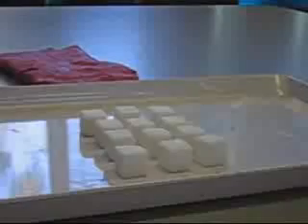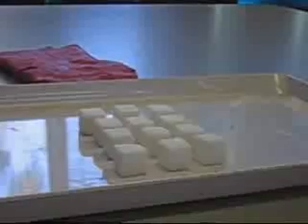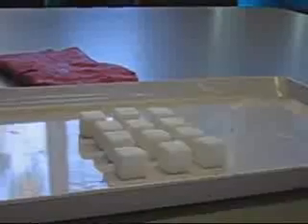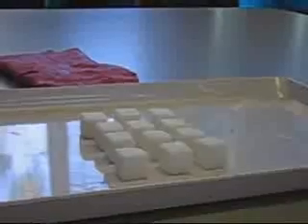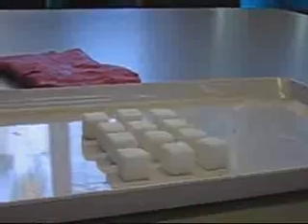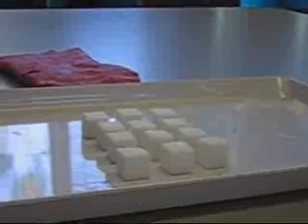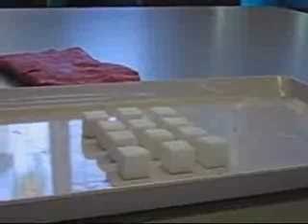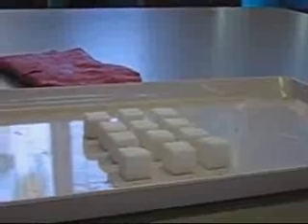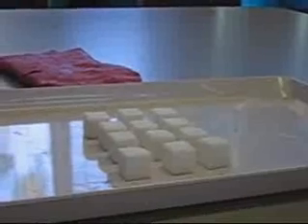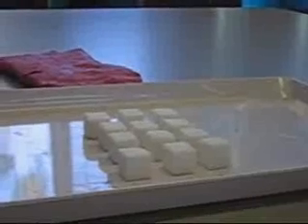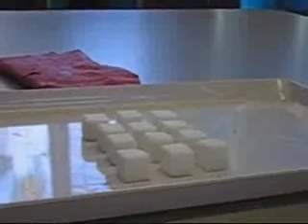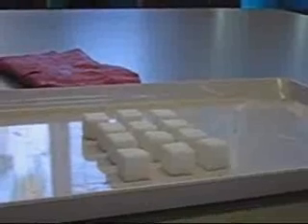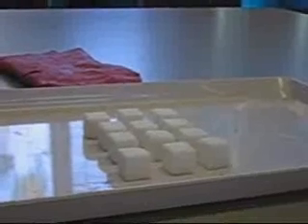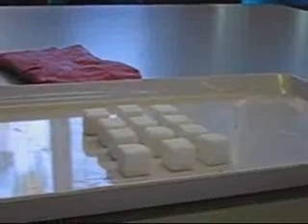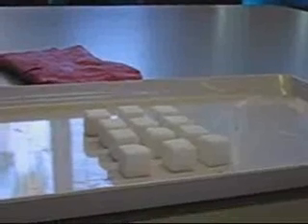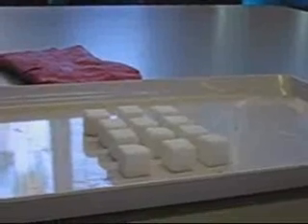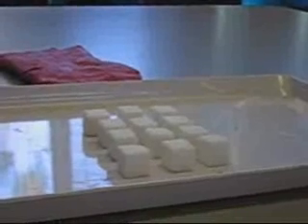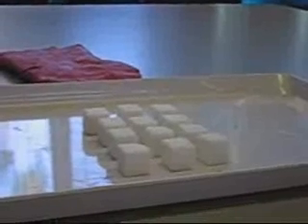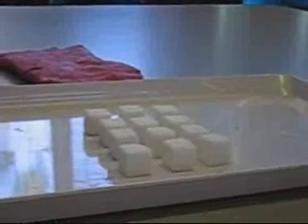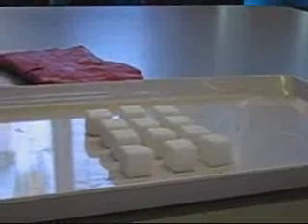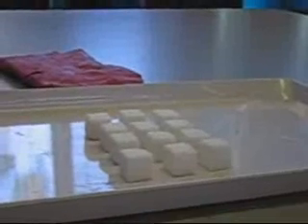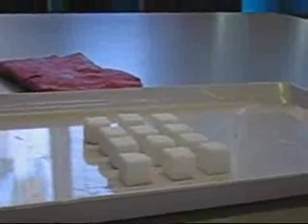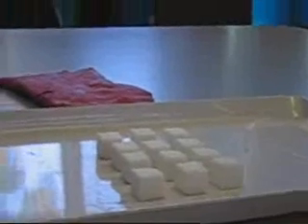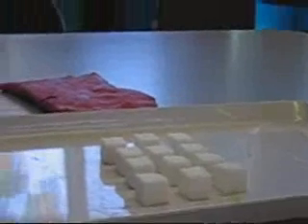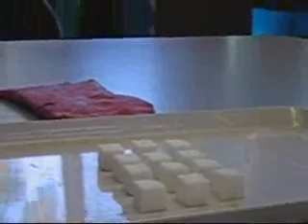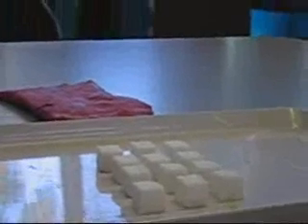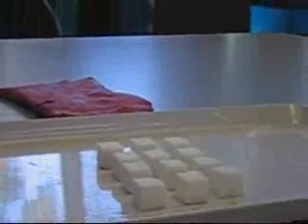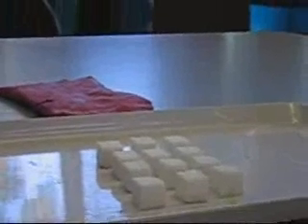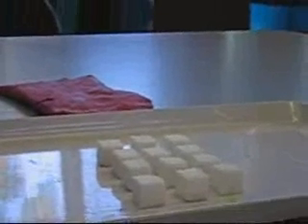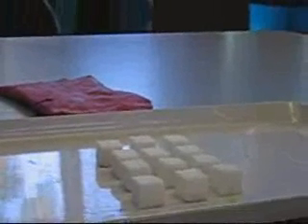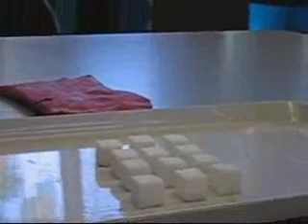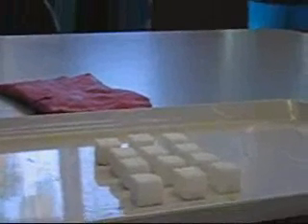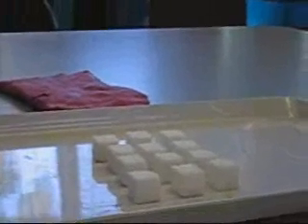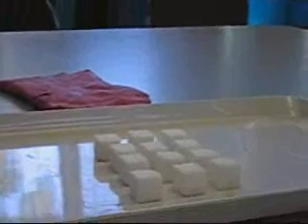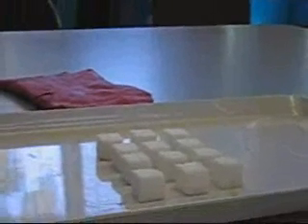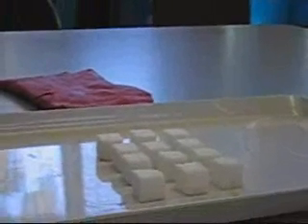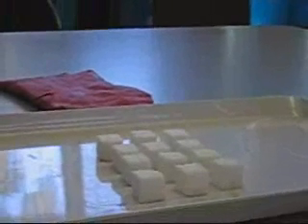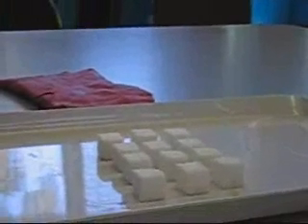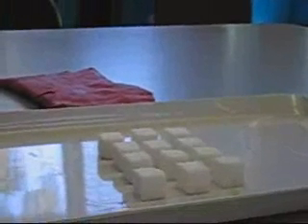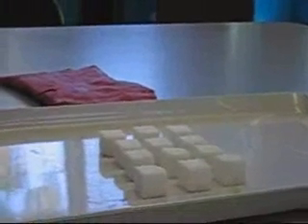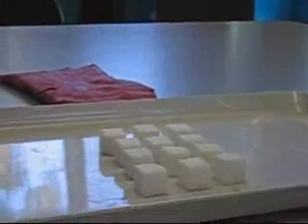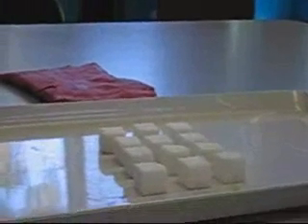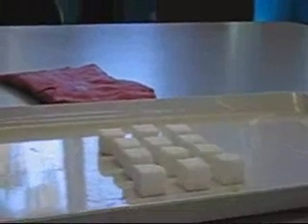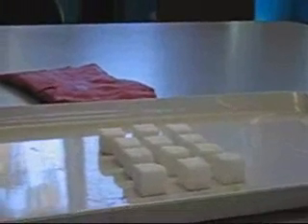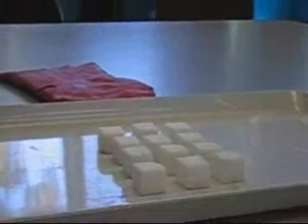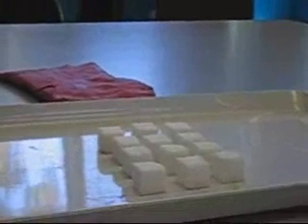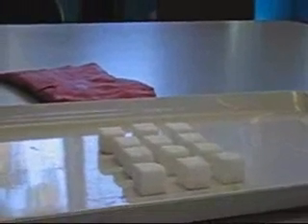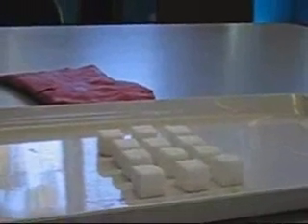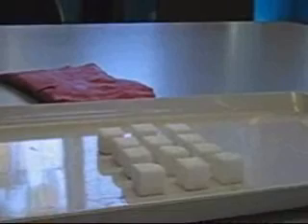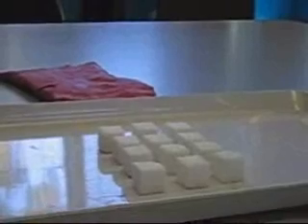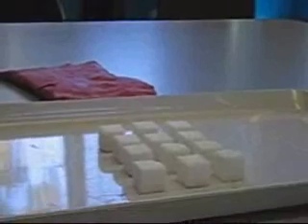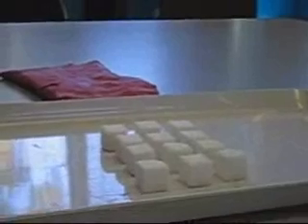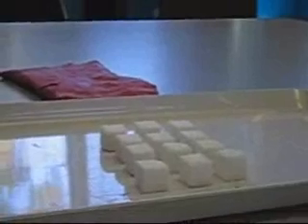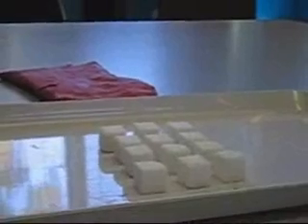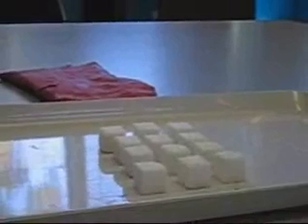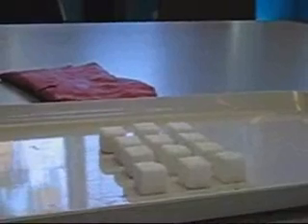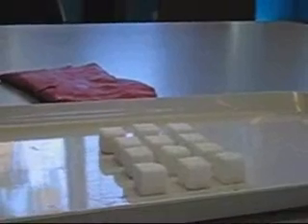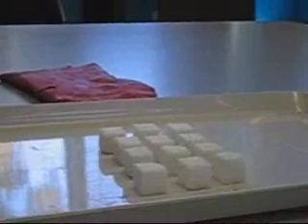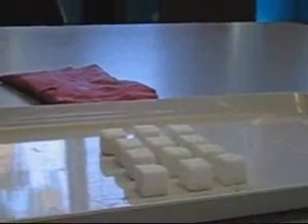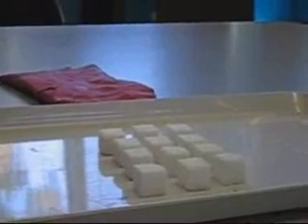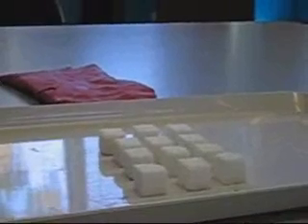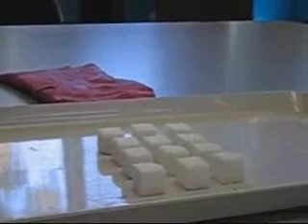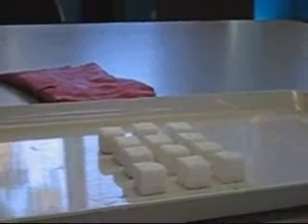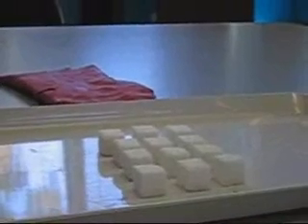First, place 12 sugar cubes close together to form a rectangle in the tray as shown. Make sure you have 3 rows of 4.